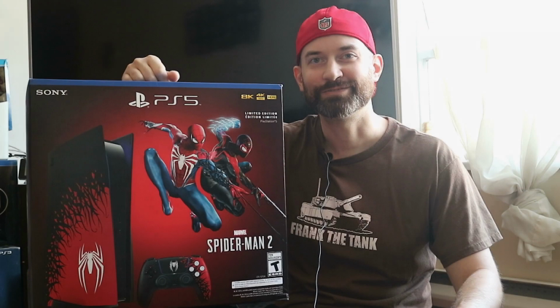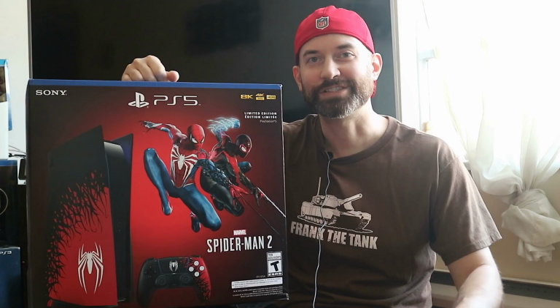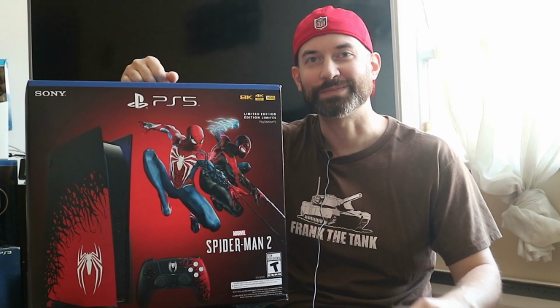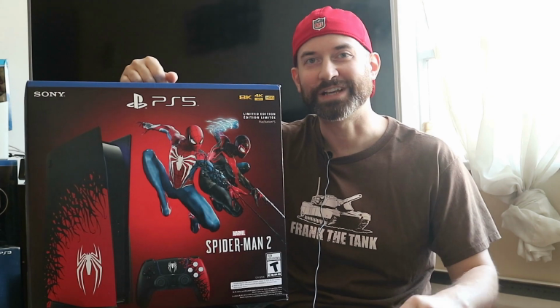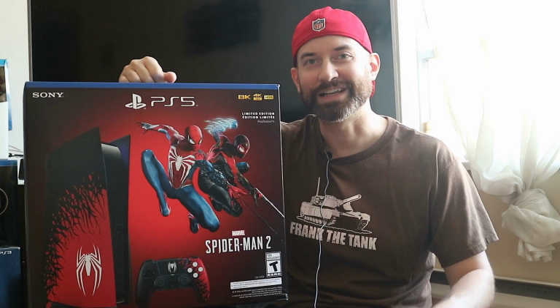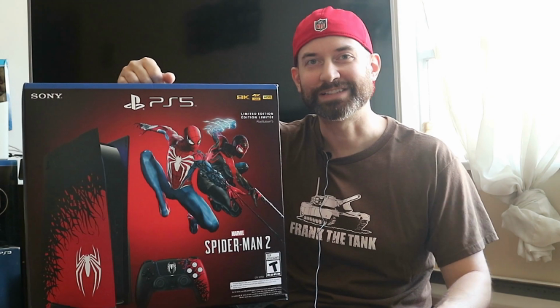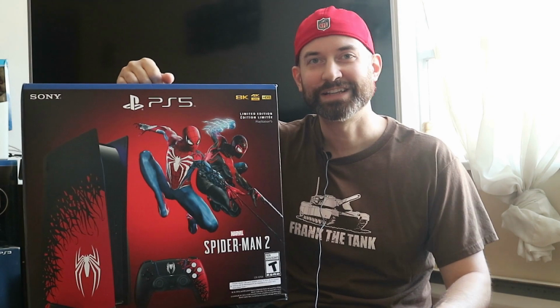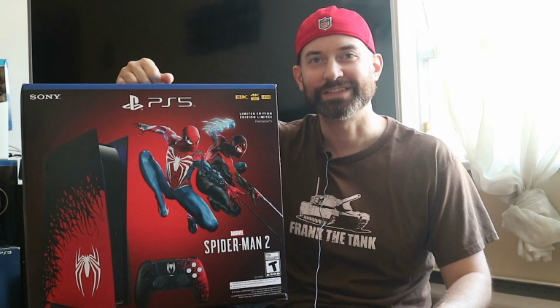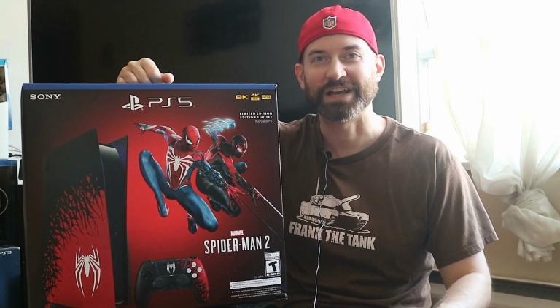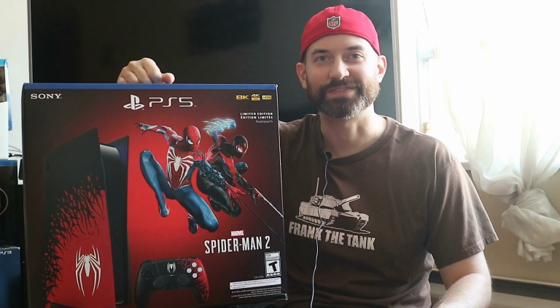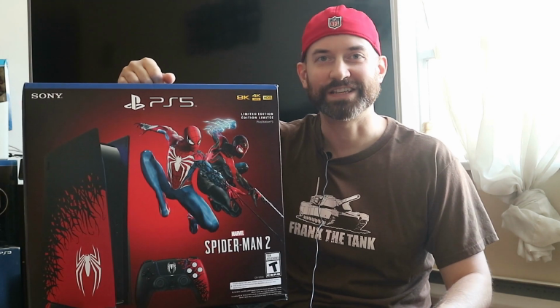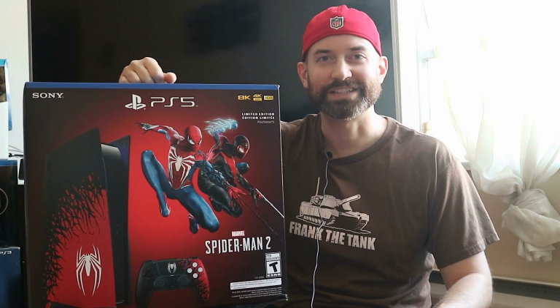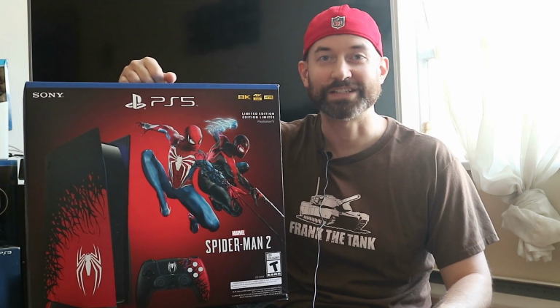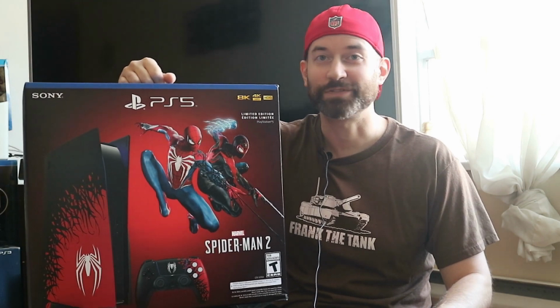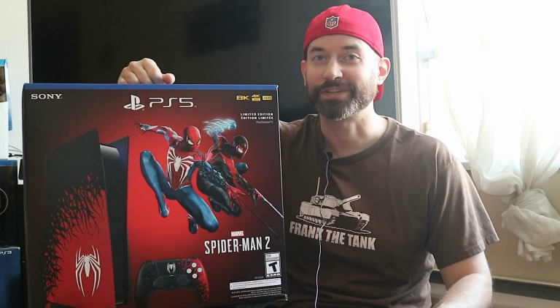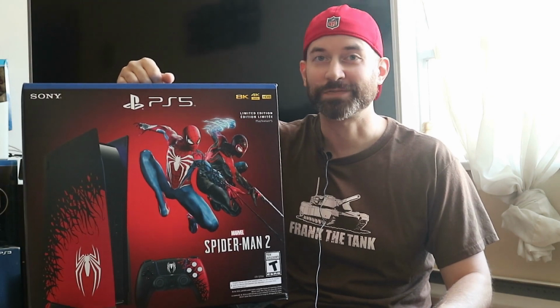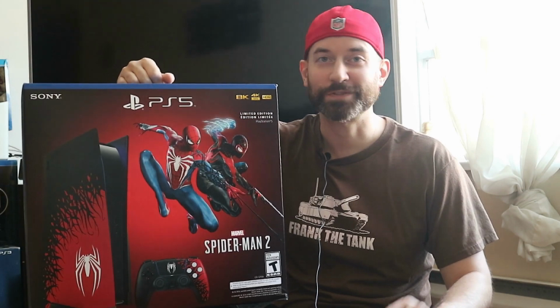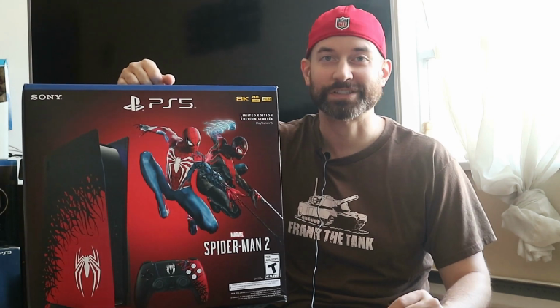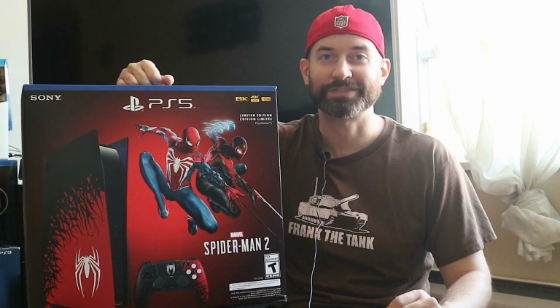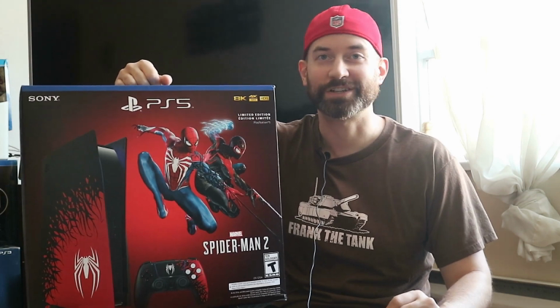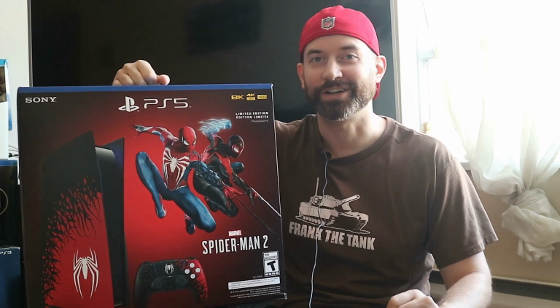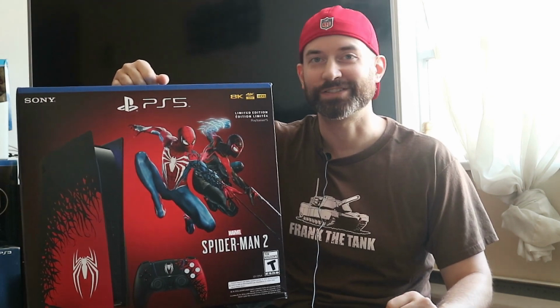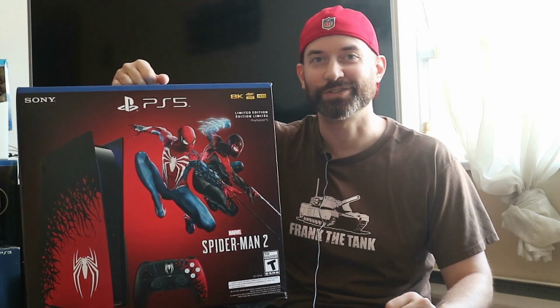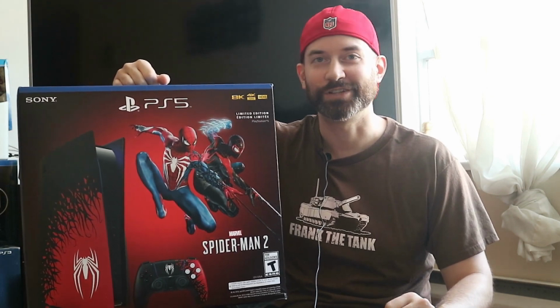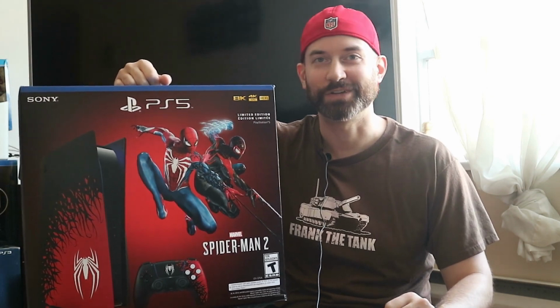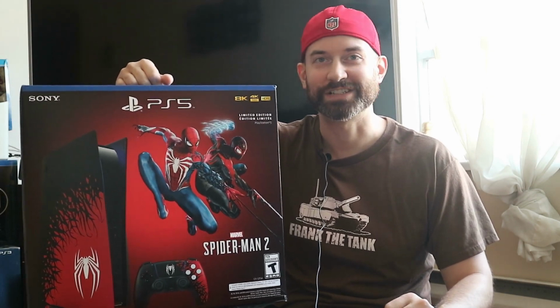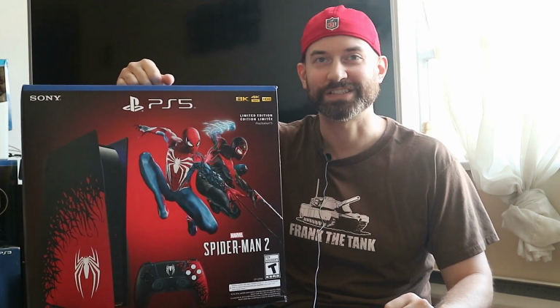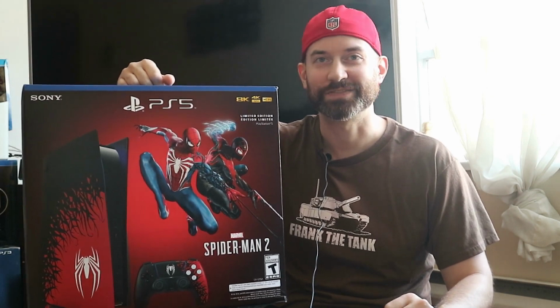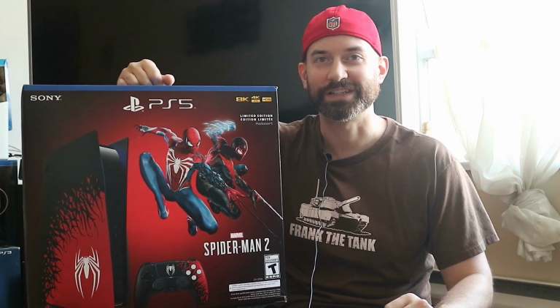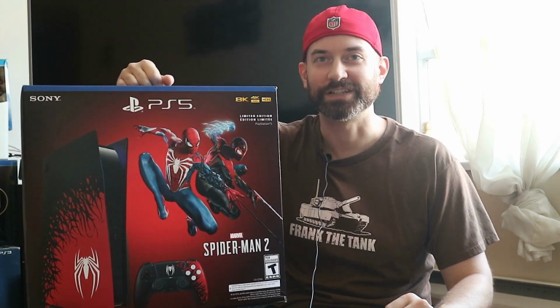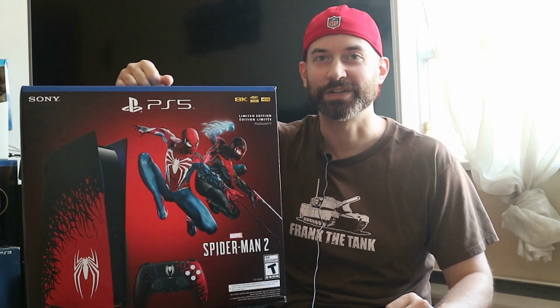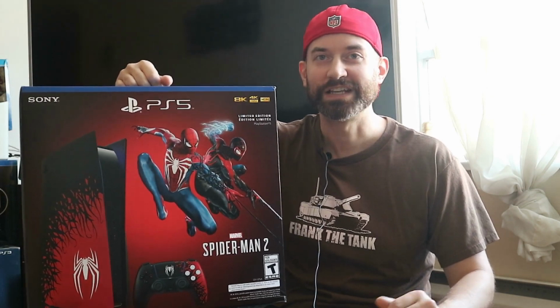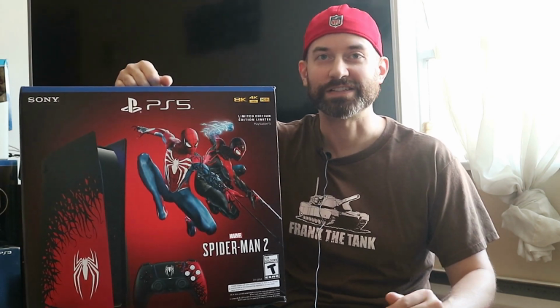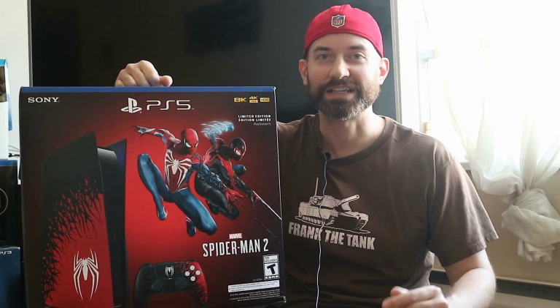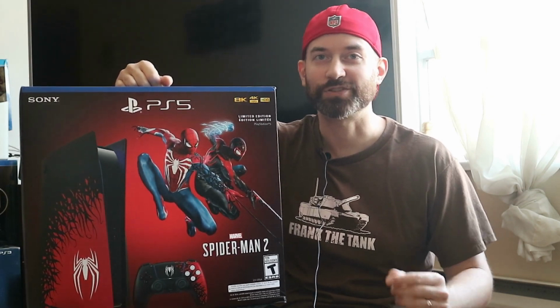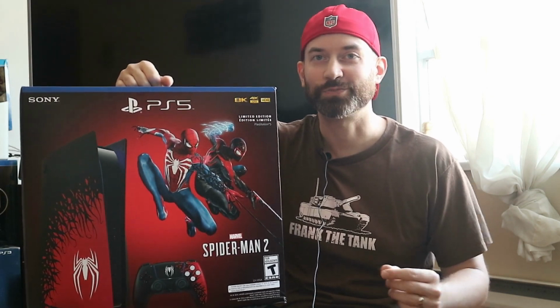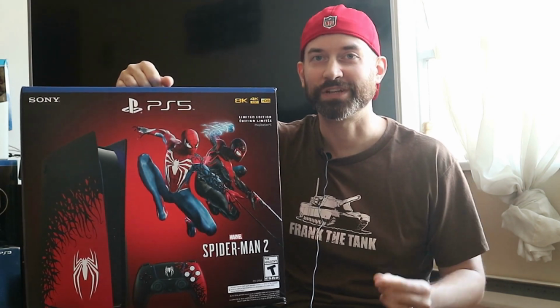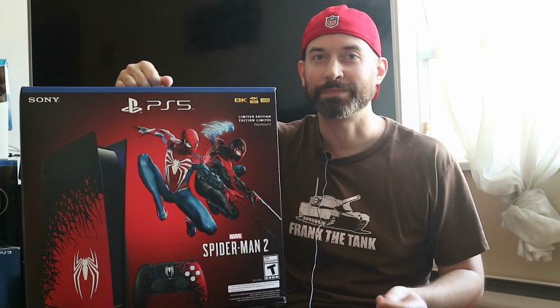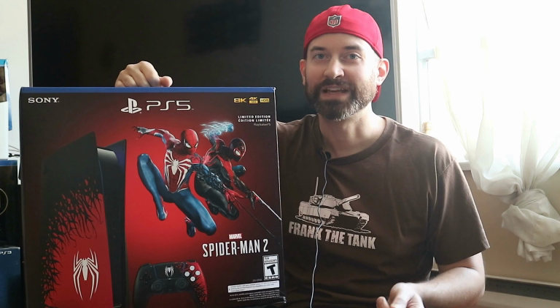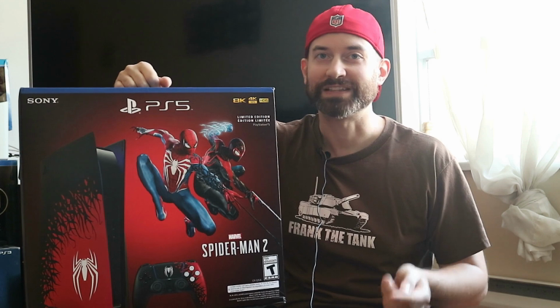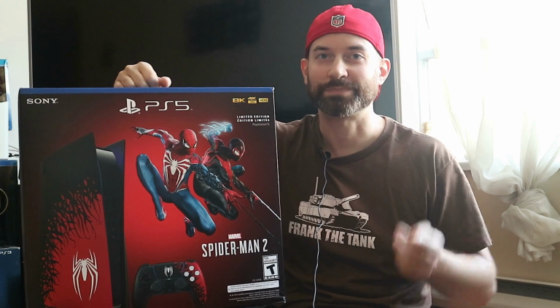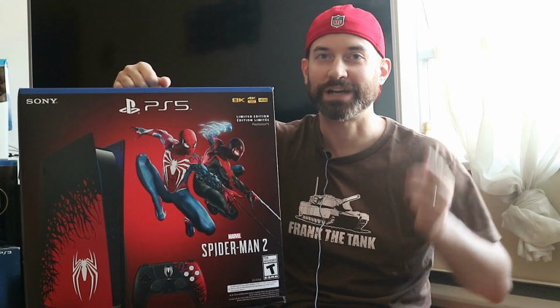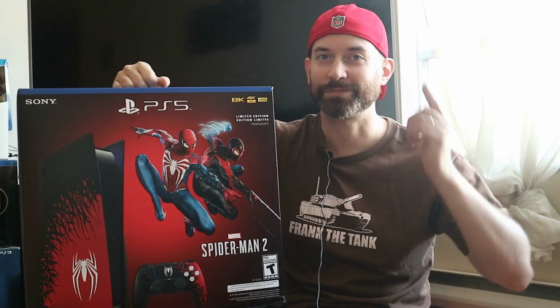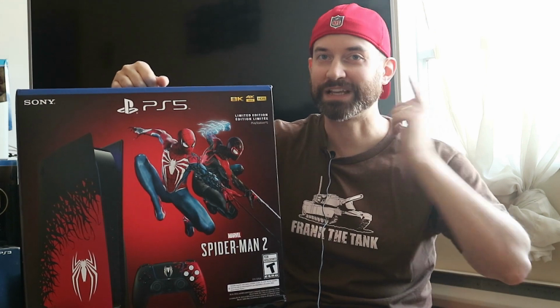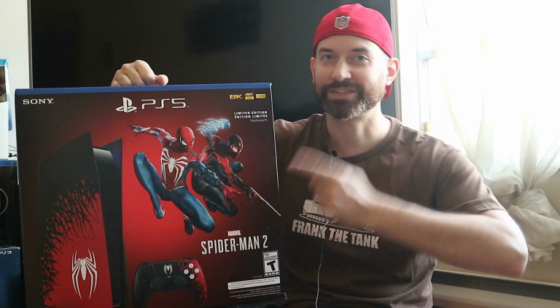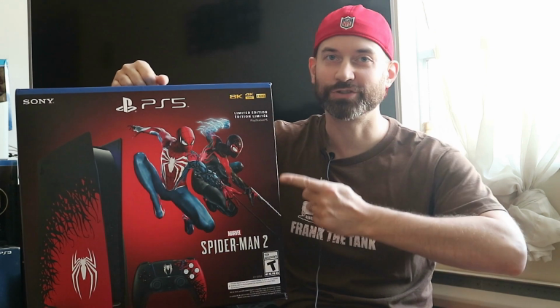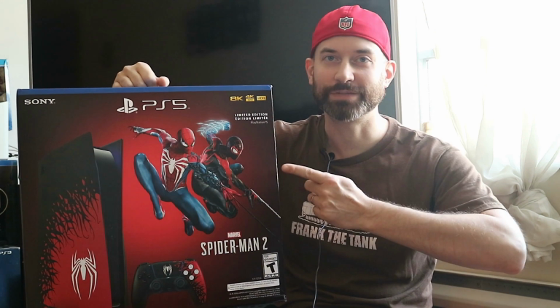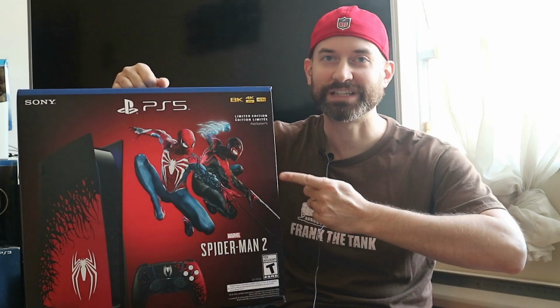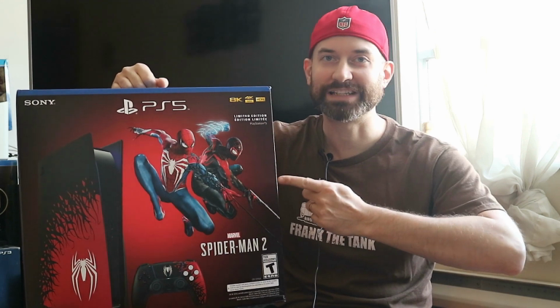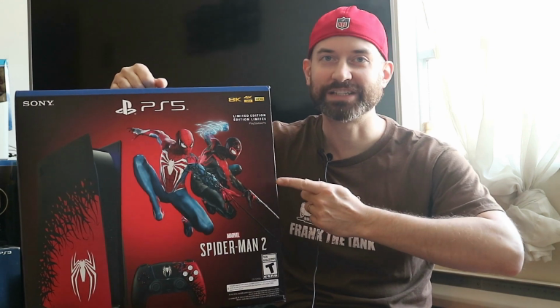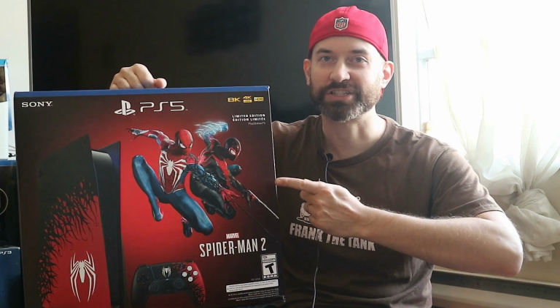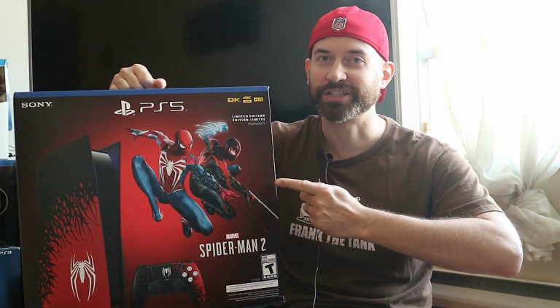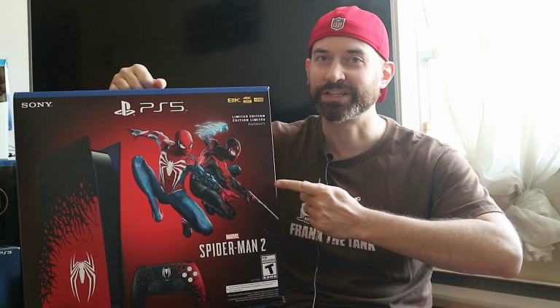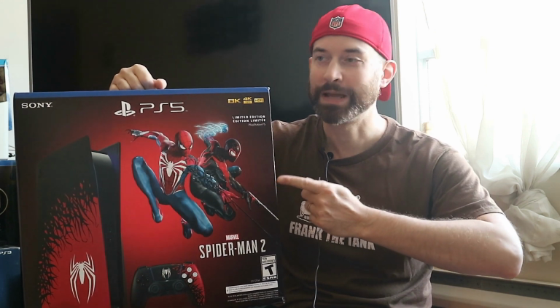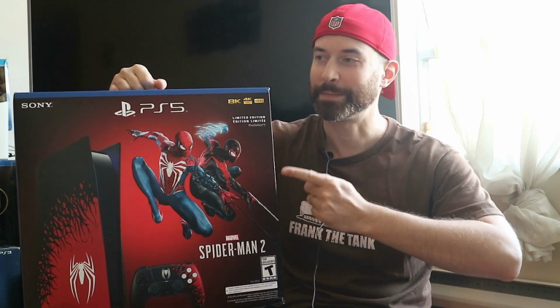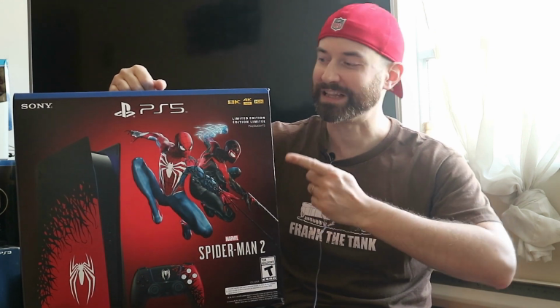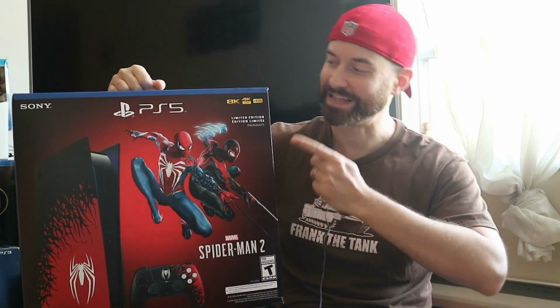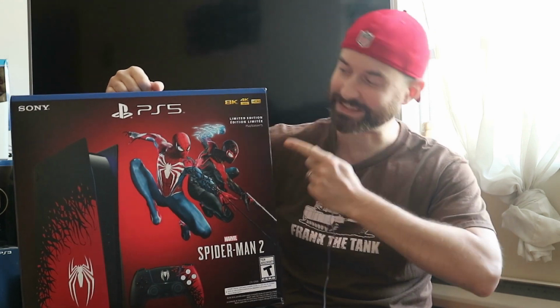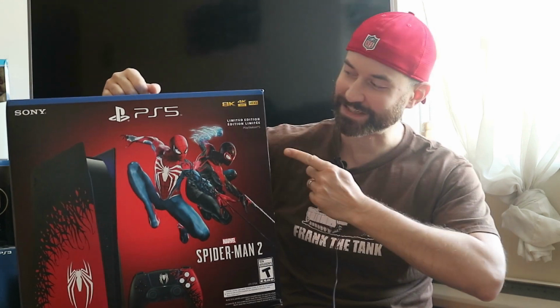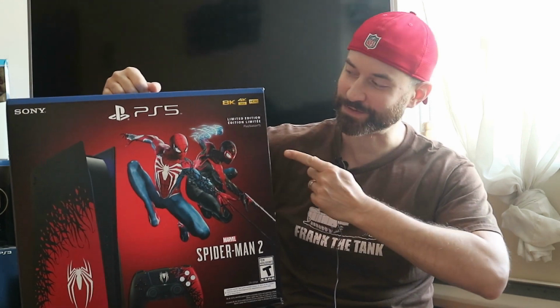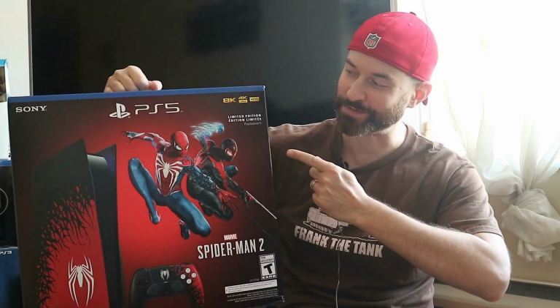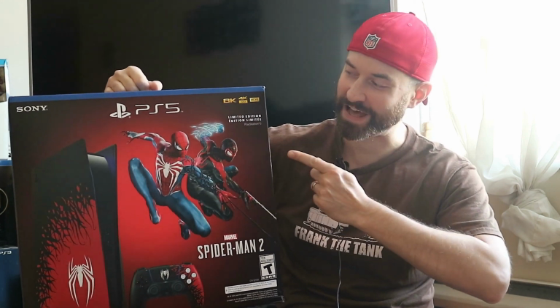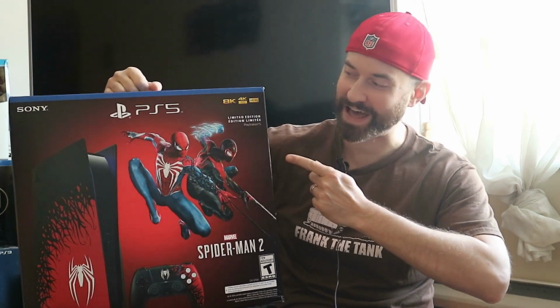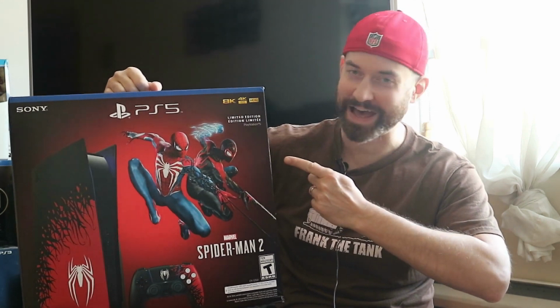What's up guys, Vaz Vegas here with our first ever console unboxing video. So let's open up the Spider-Man 2 limited edition PlayStation 5.